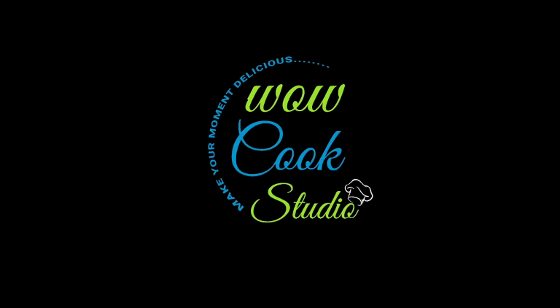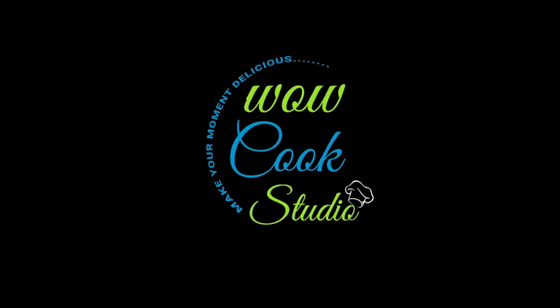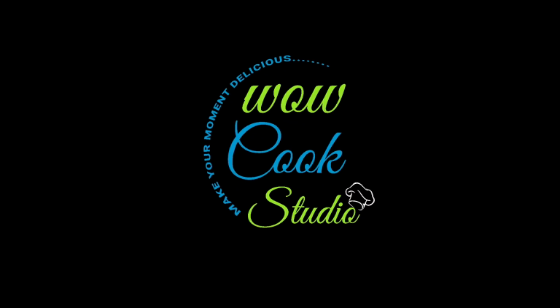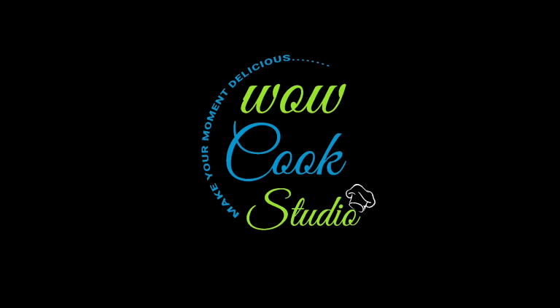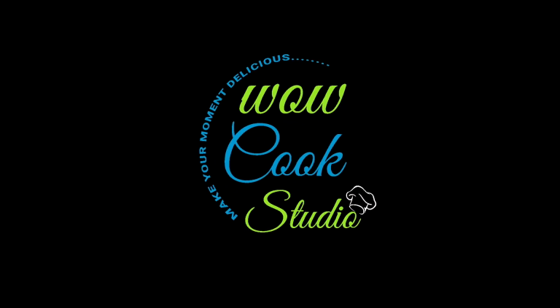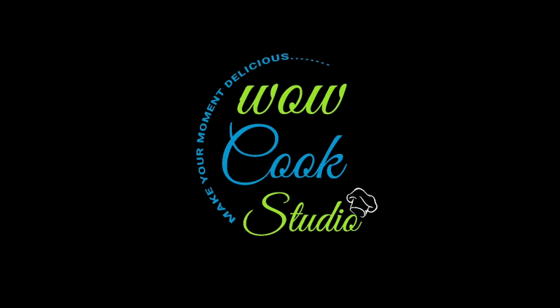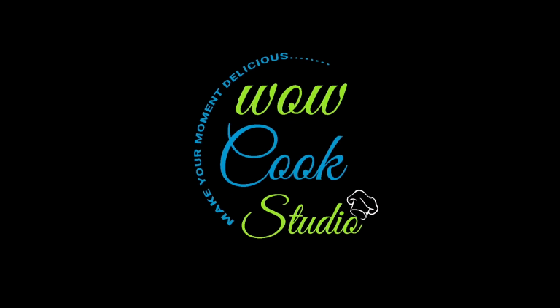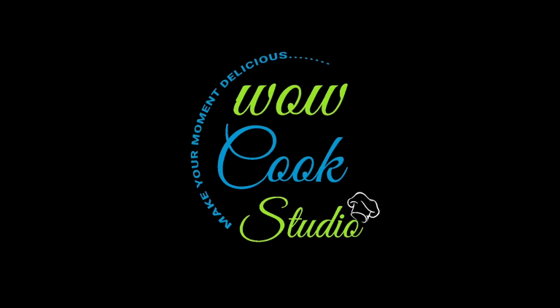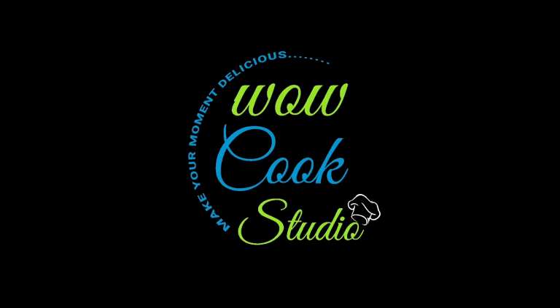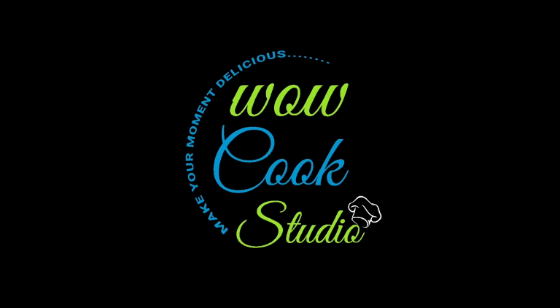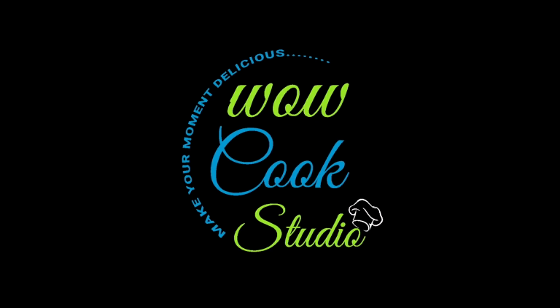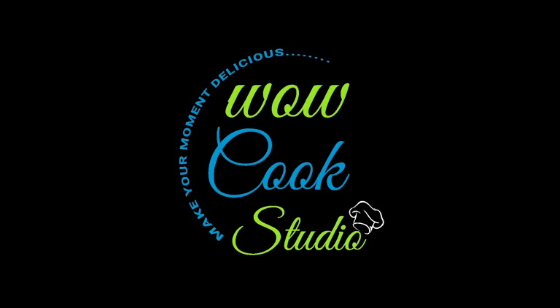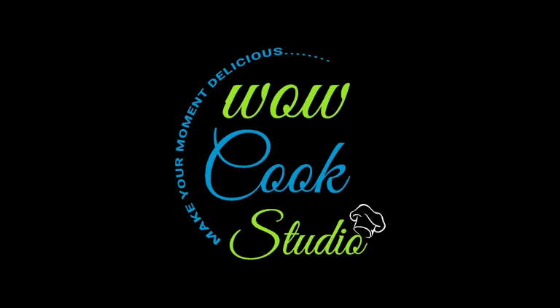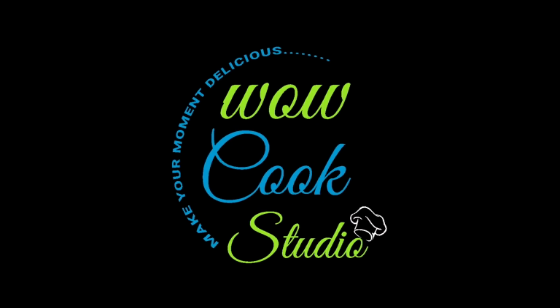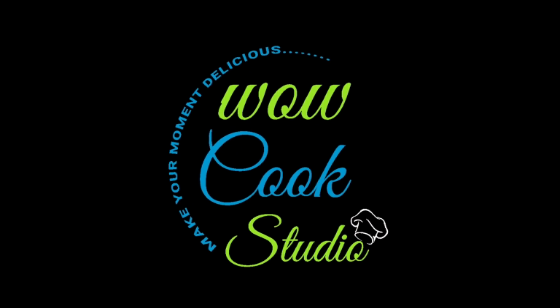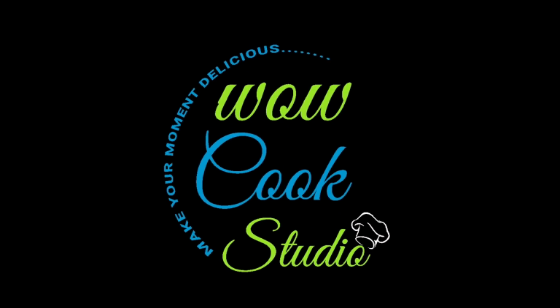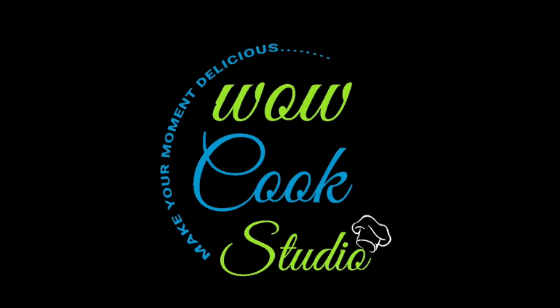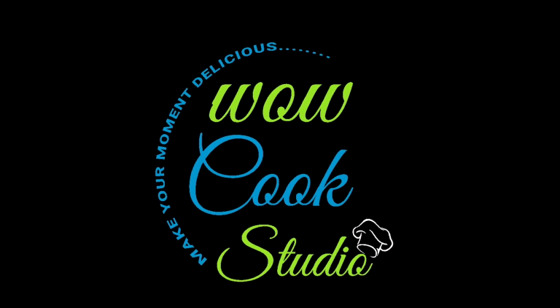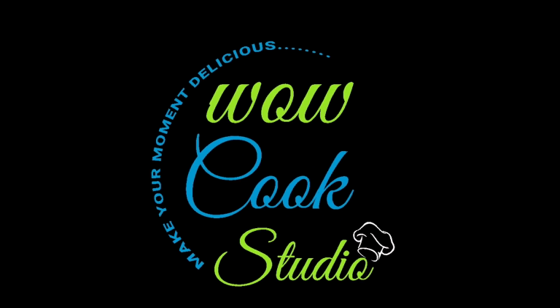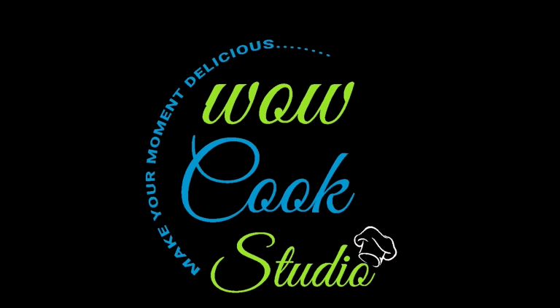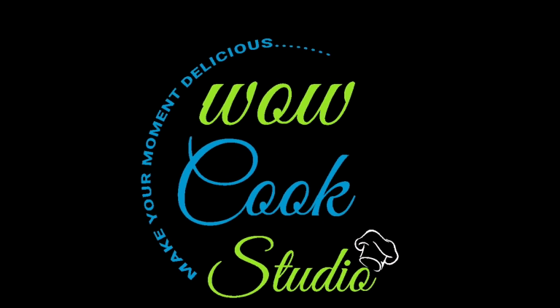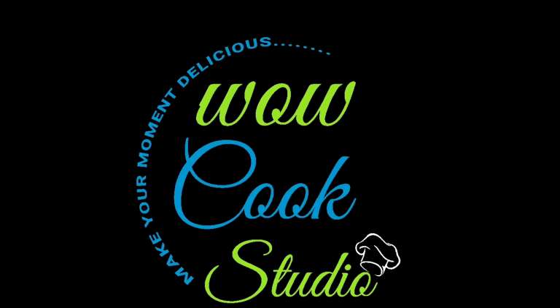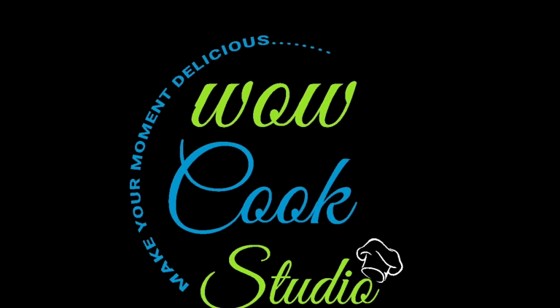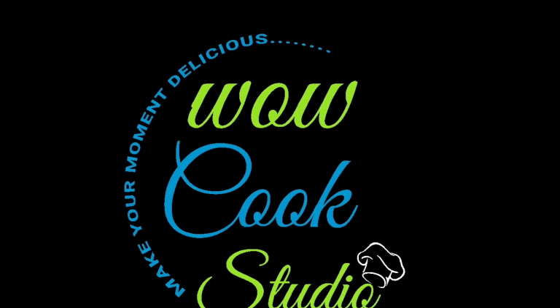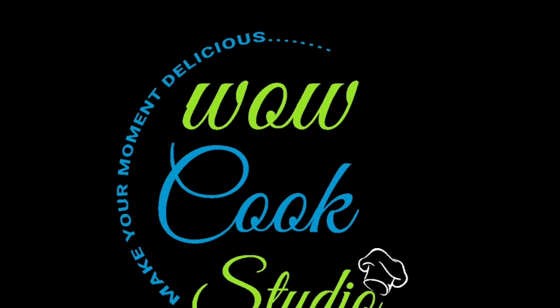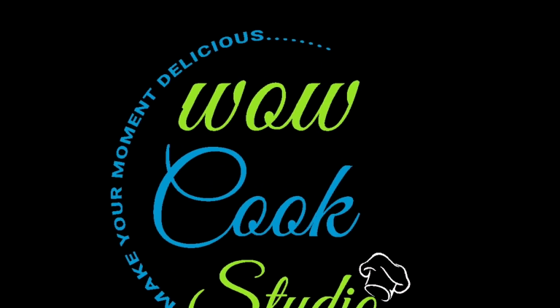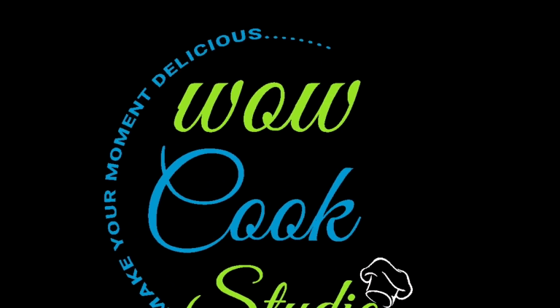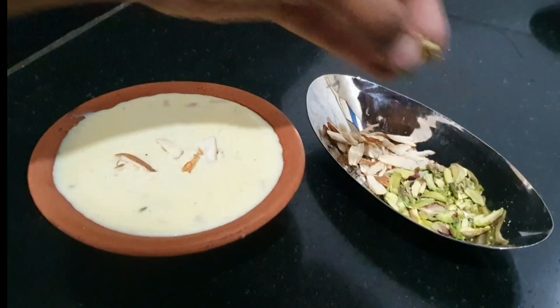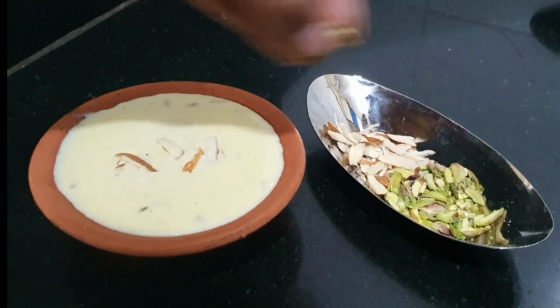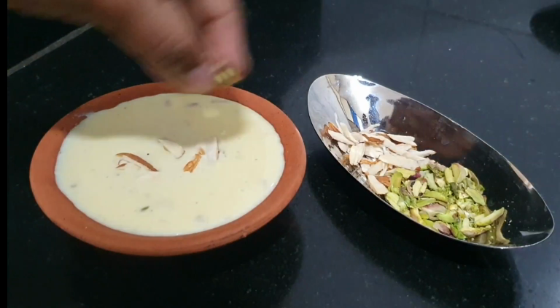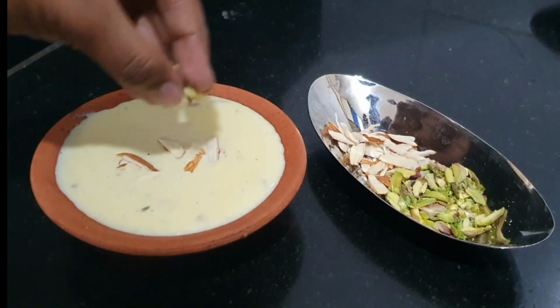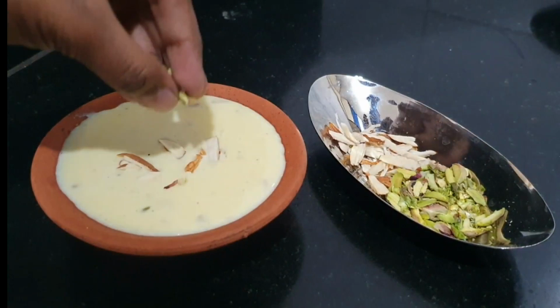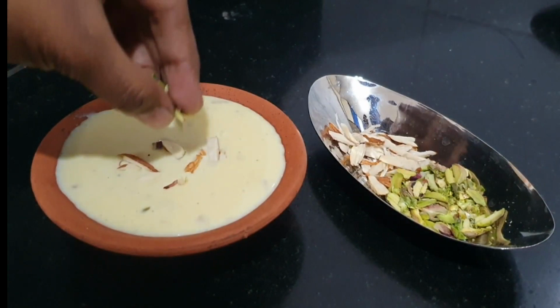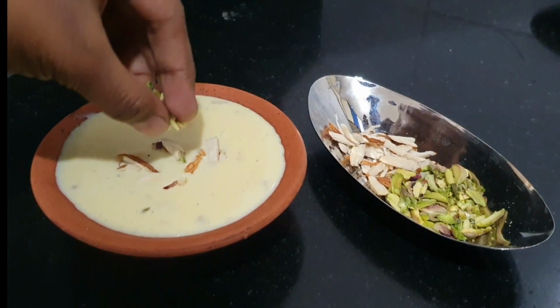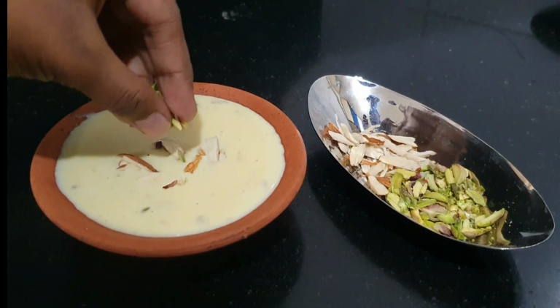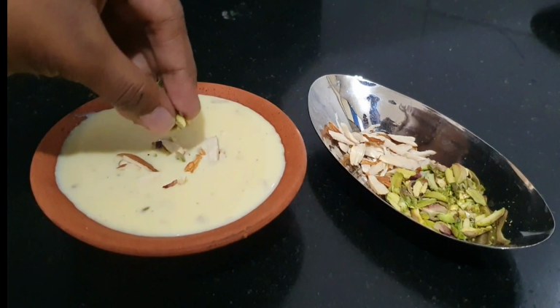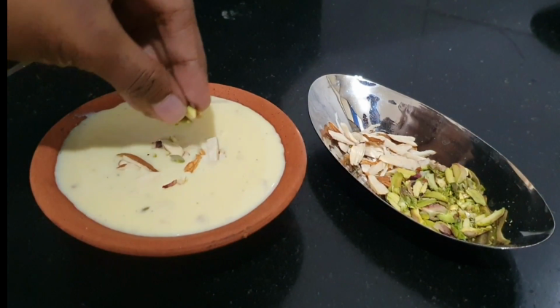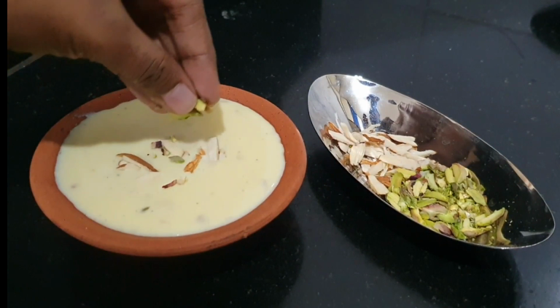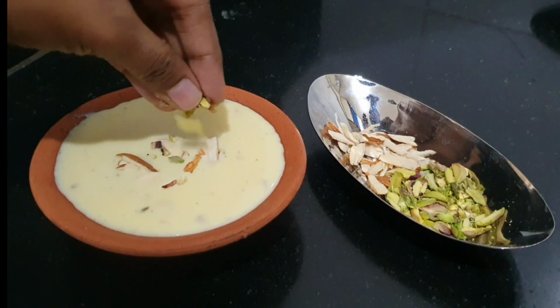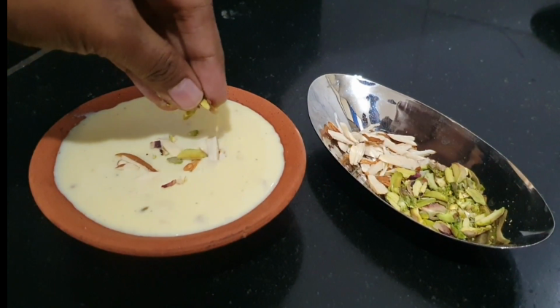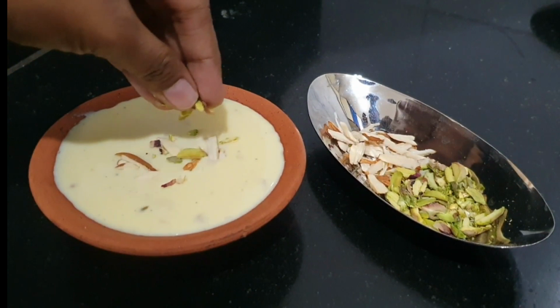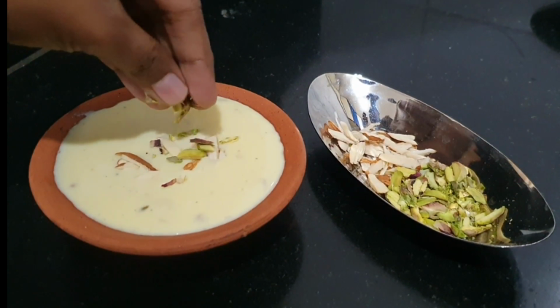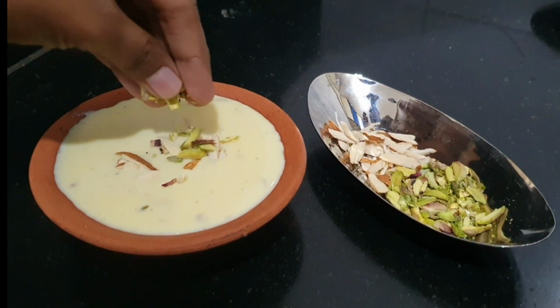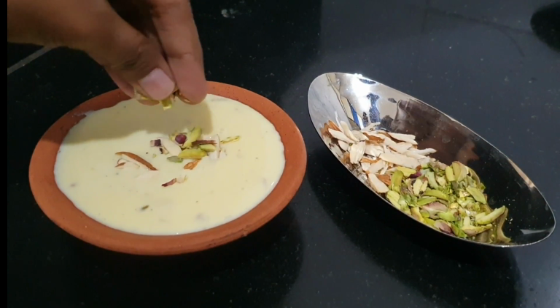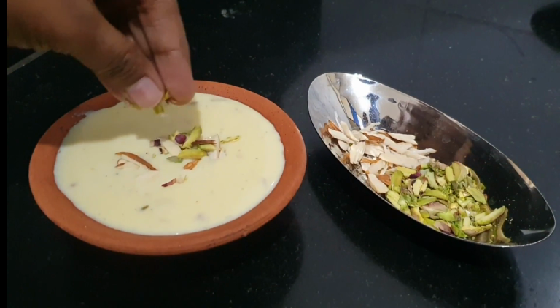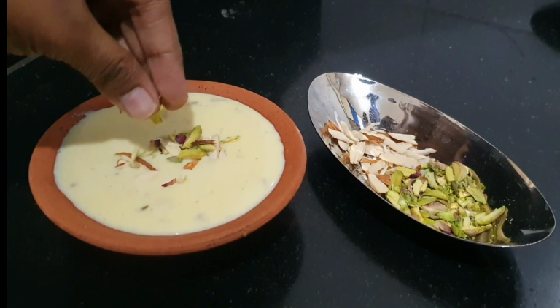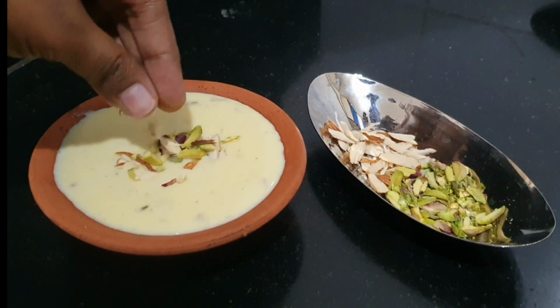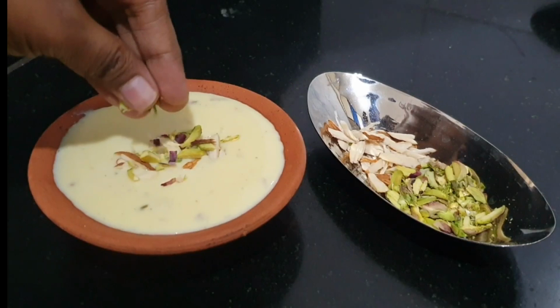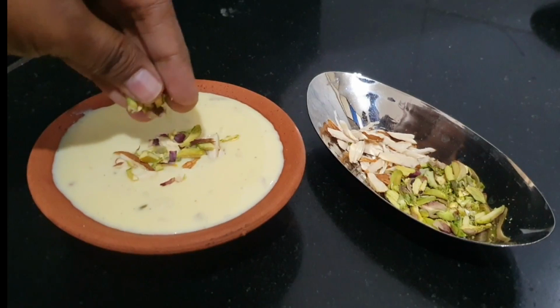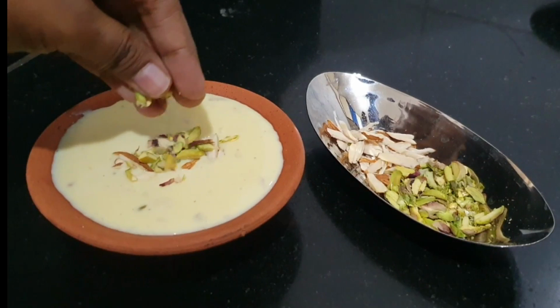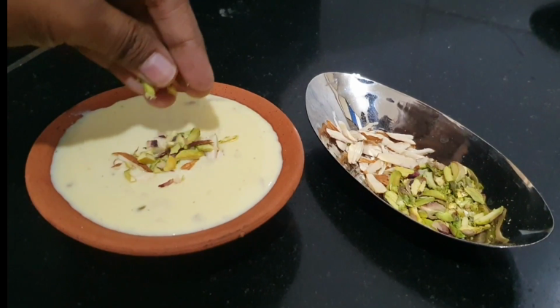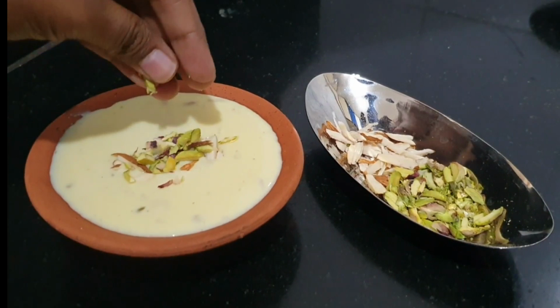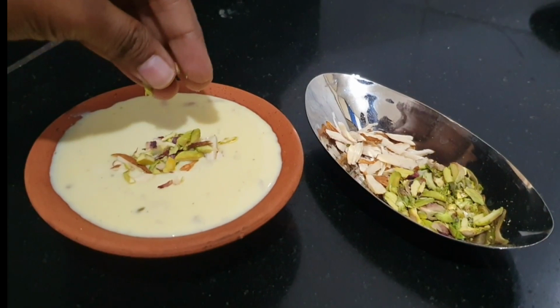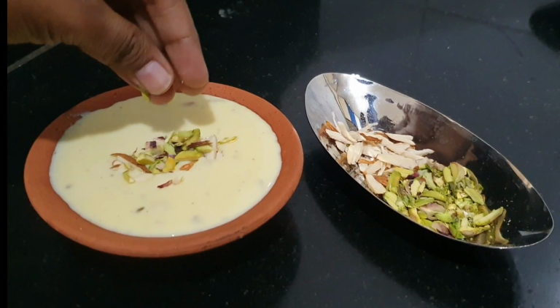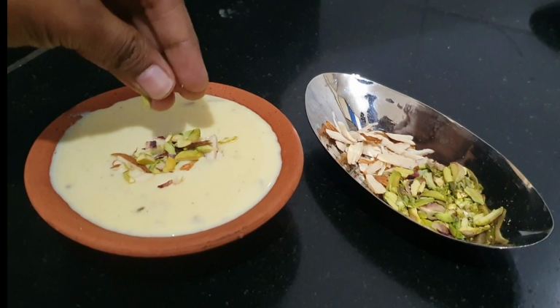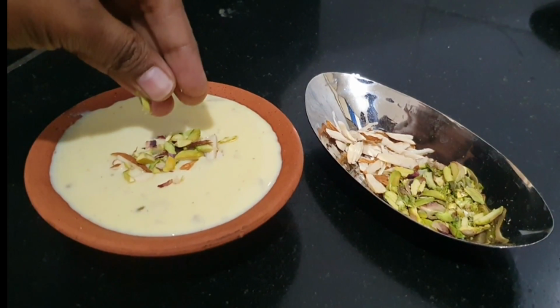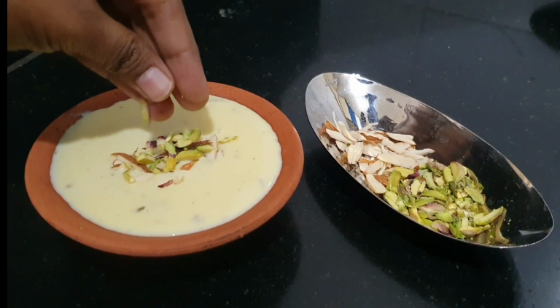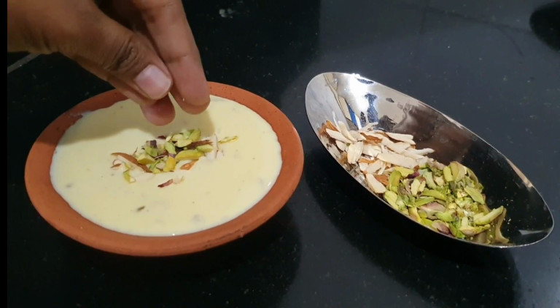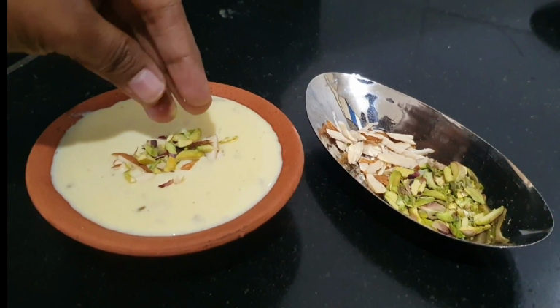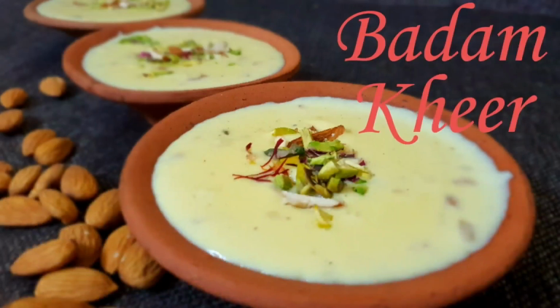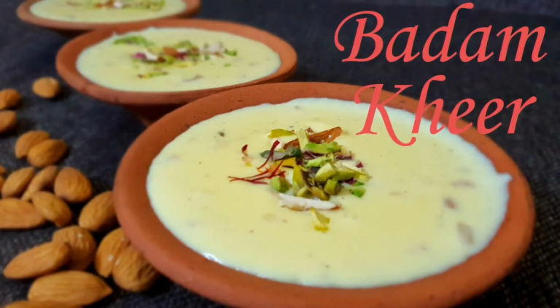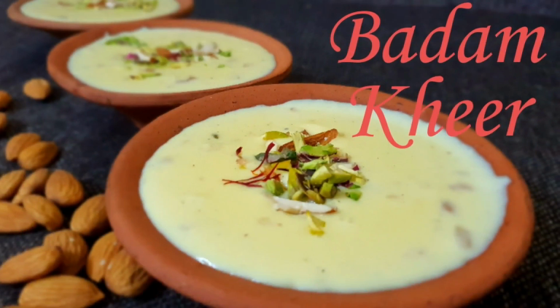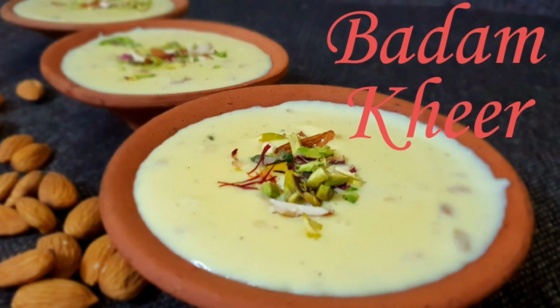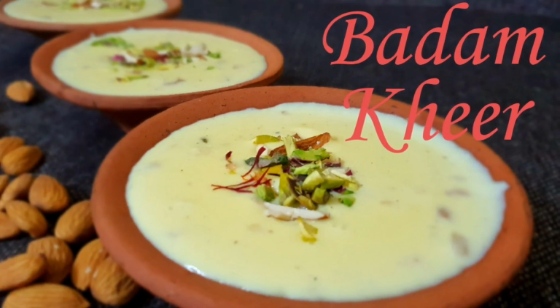Hi, I'm Chef Dipali. Welcome to WowCookStudio's channel. Our recipe is called Badam Kheer.